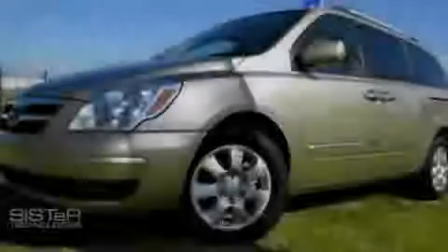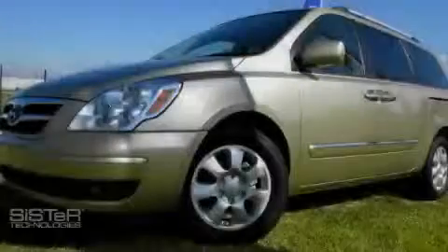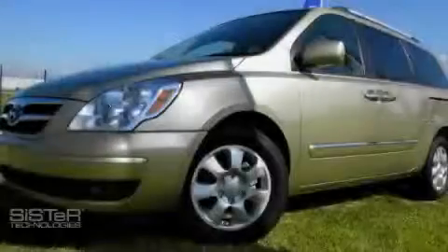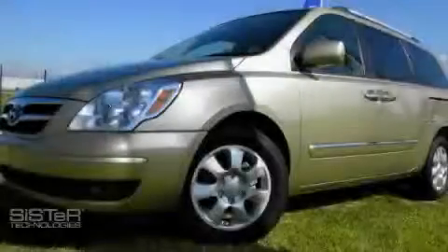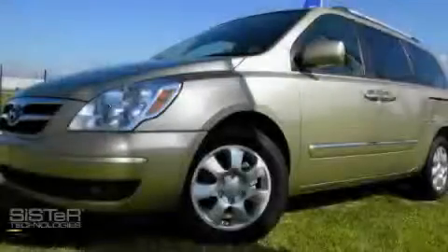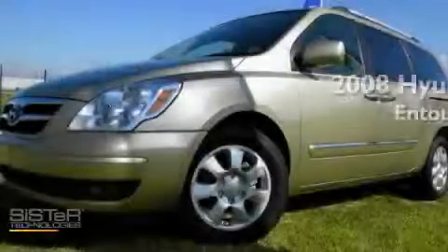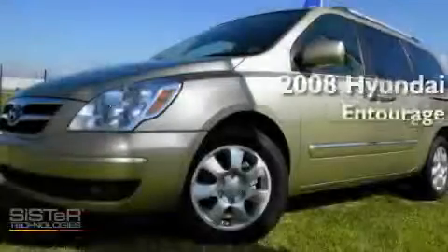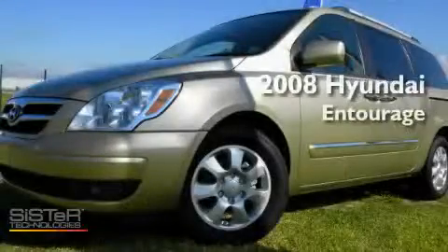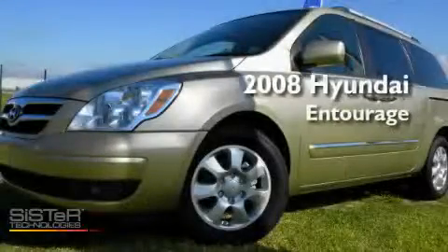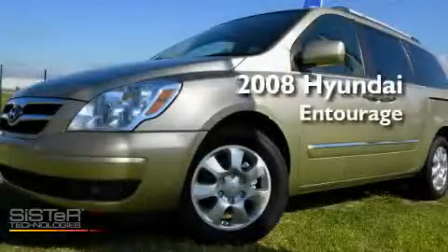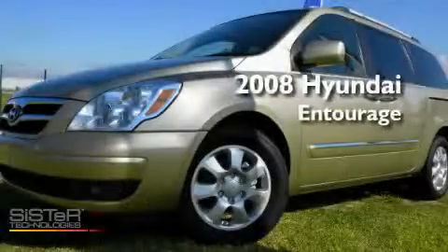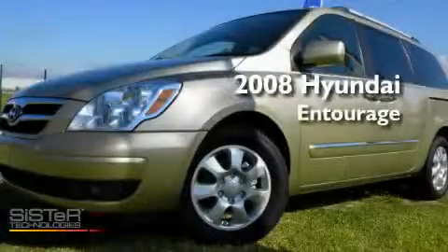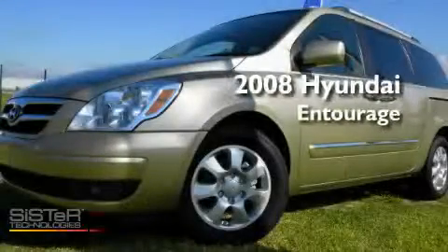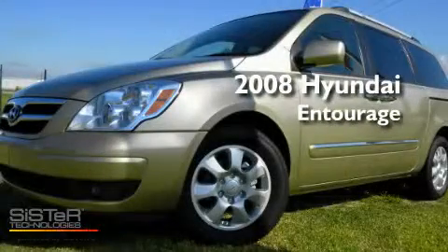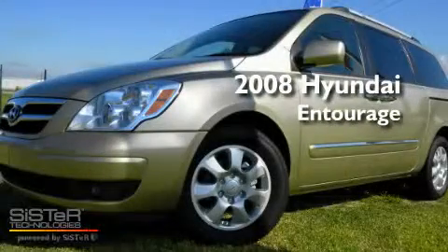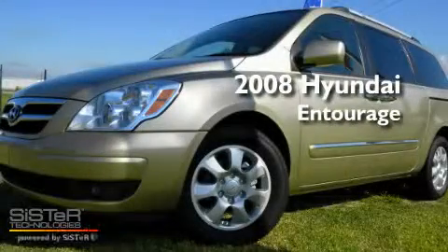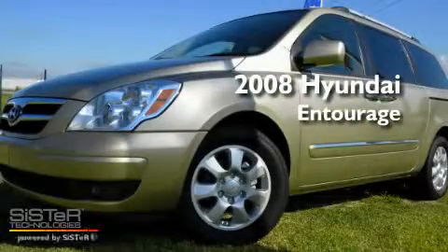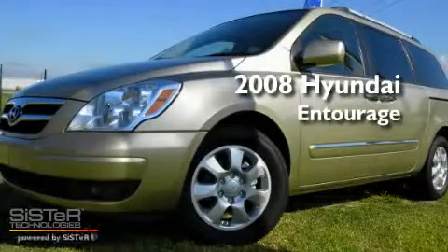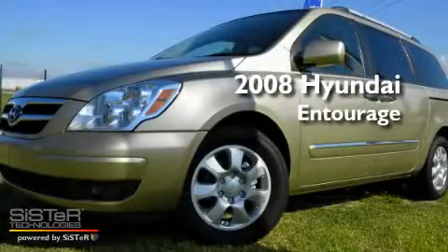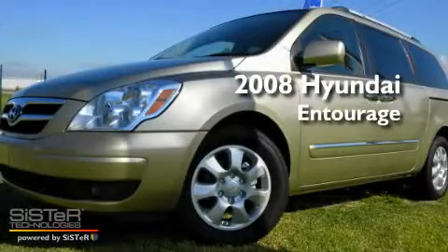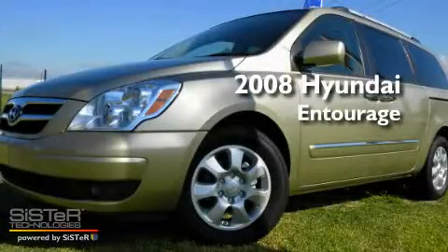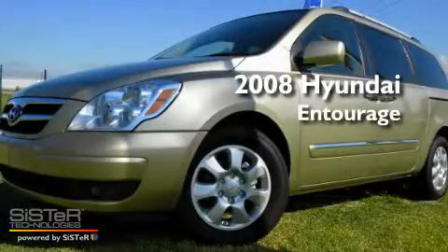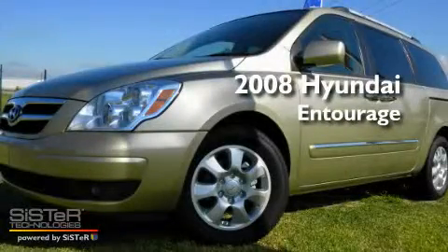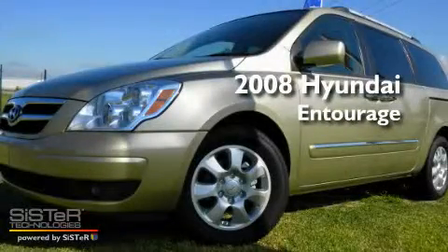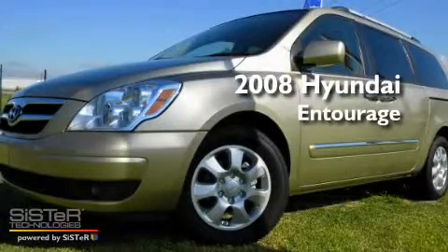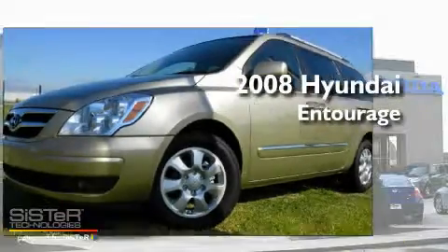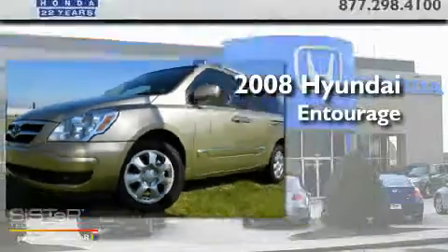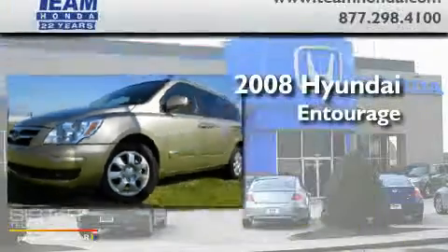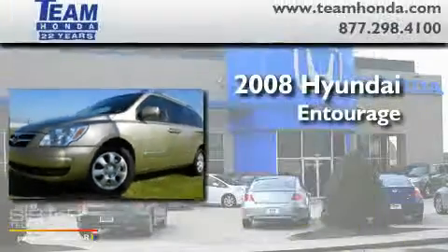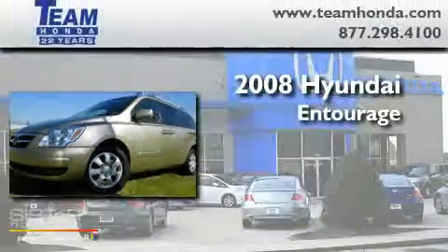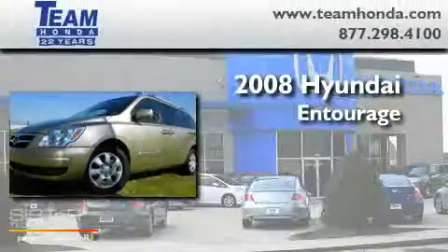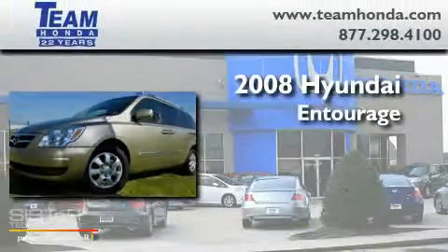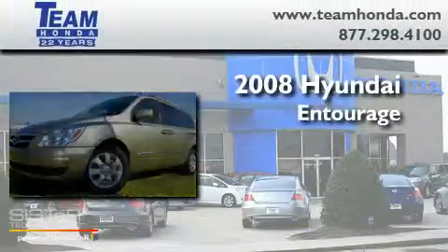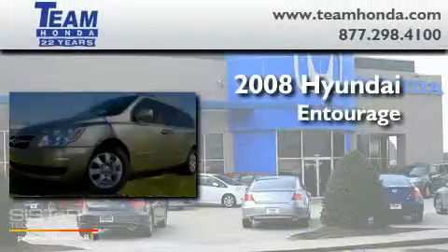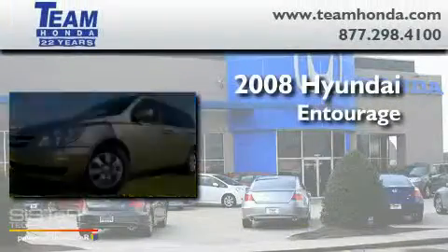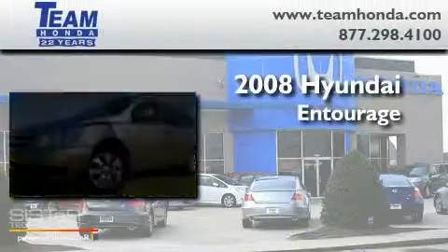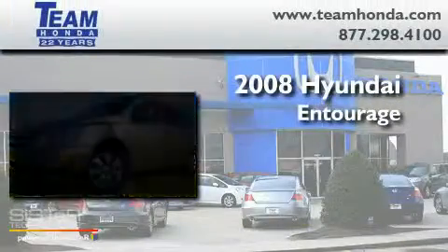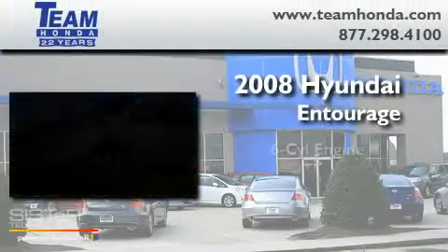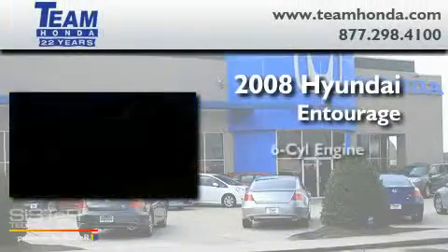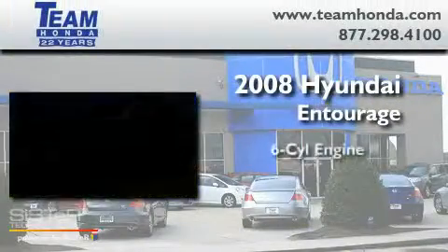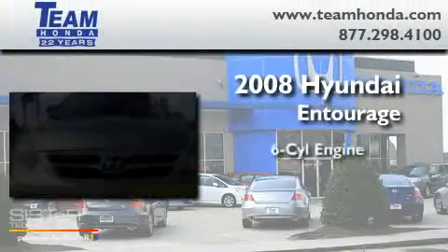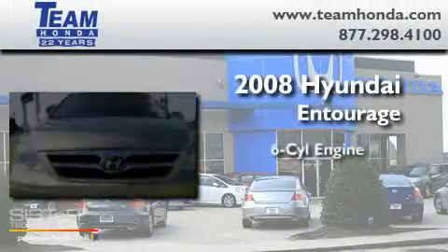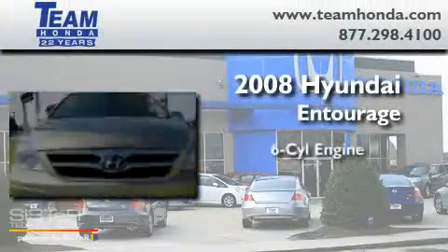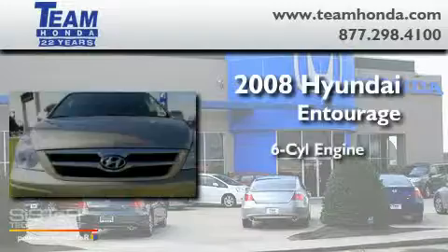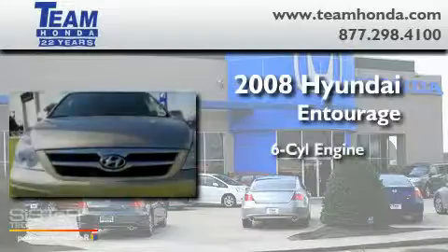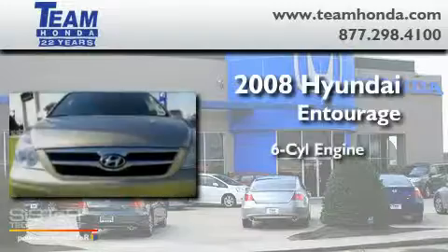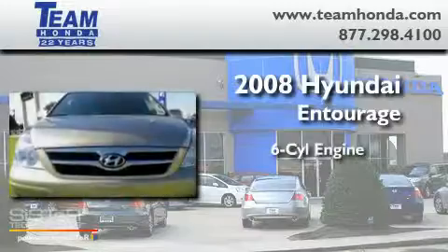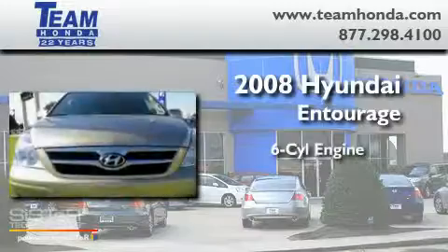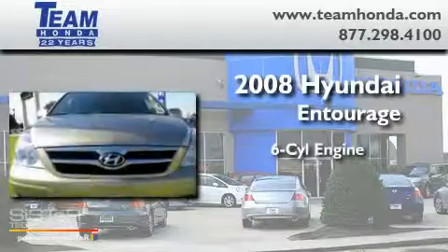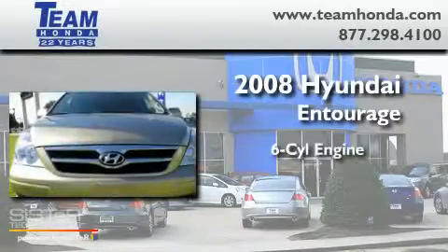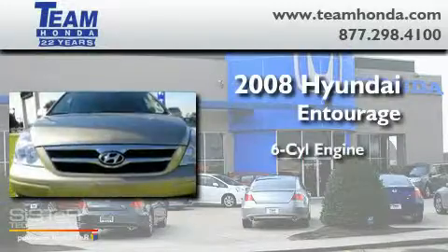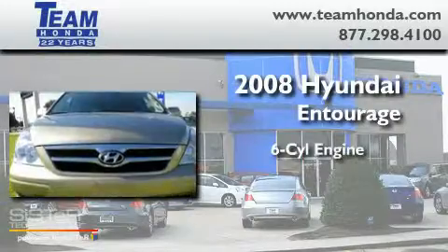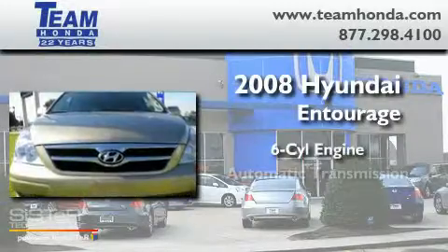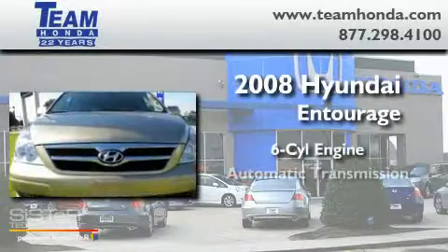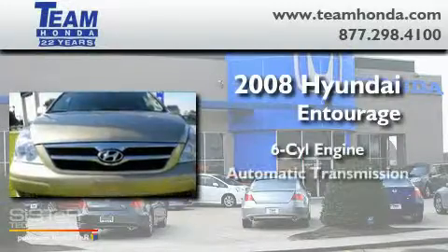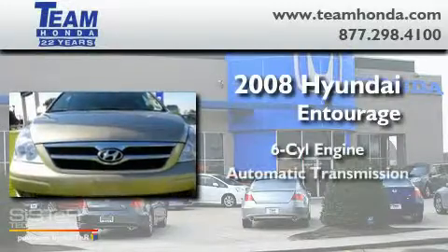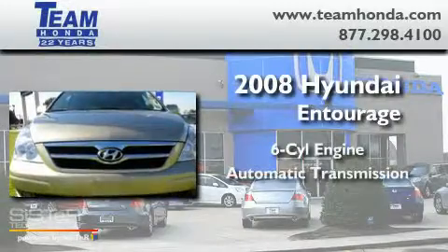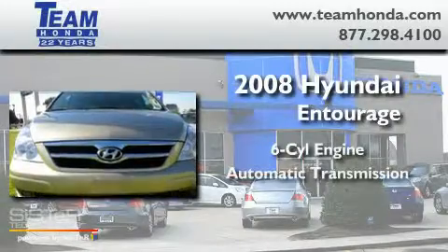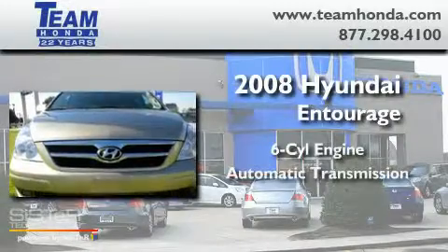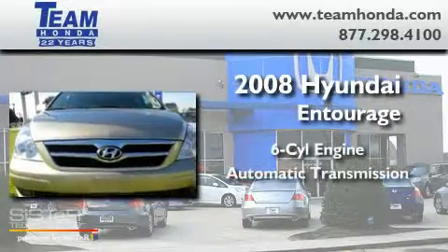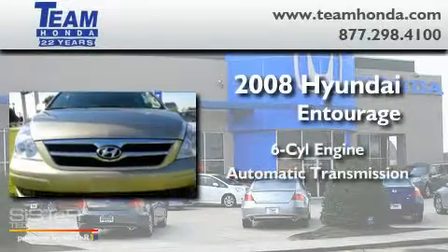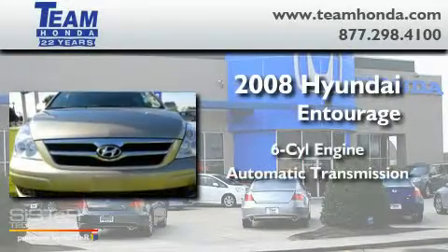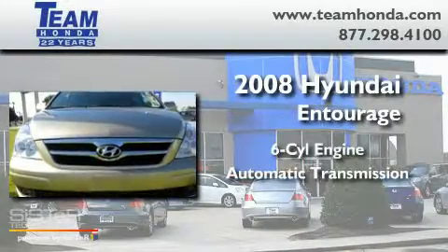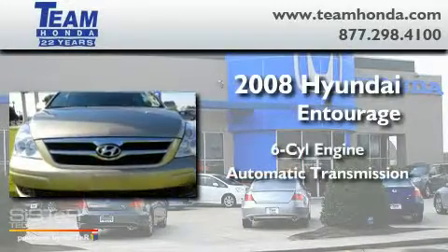This is a 2008 Hyundai Entourage. It has a six-cylinder engine and an automatic transmission.